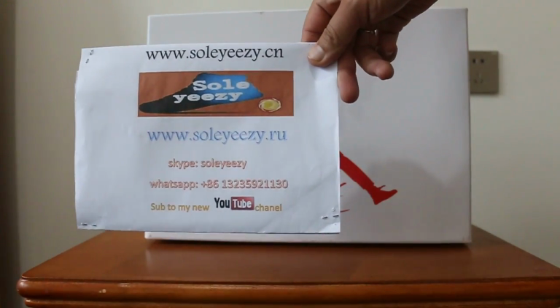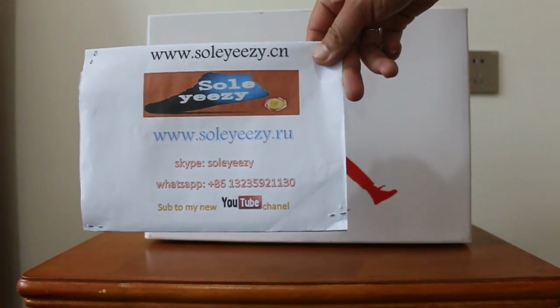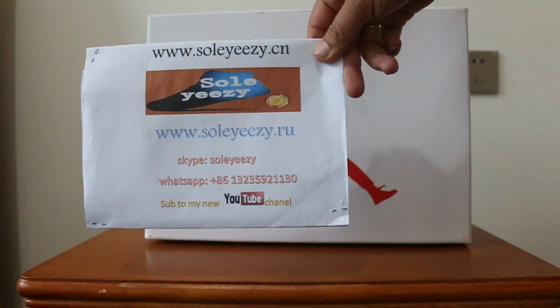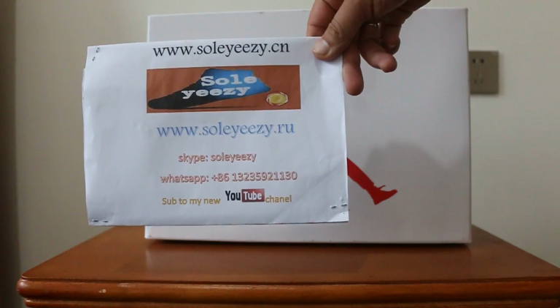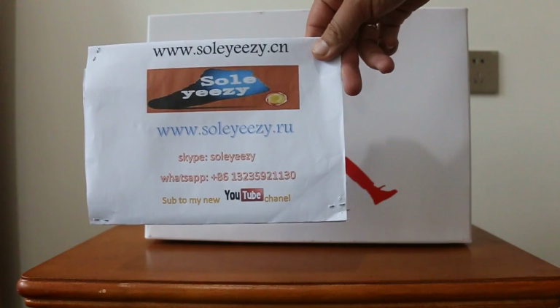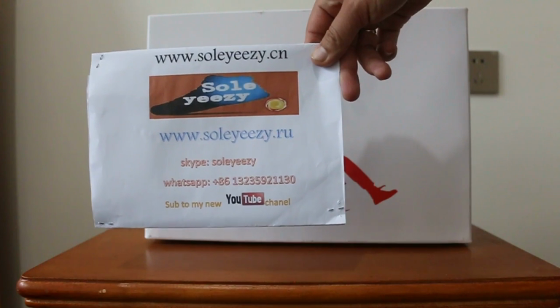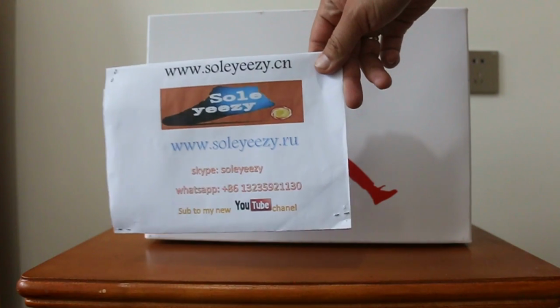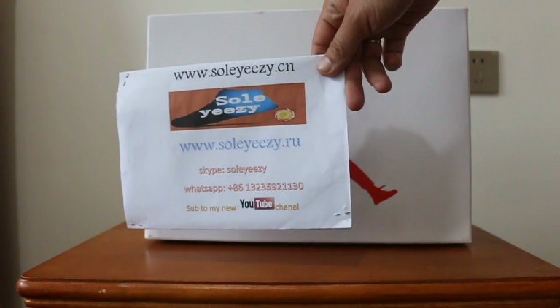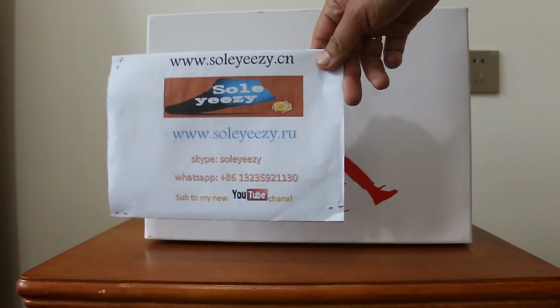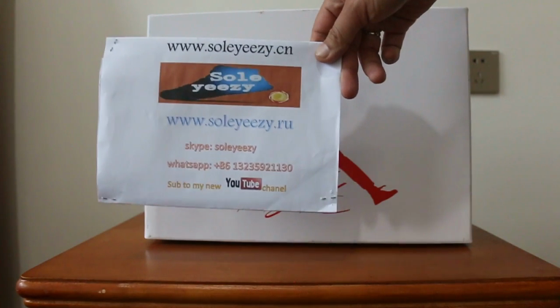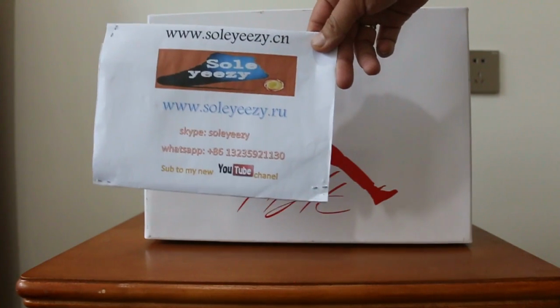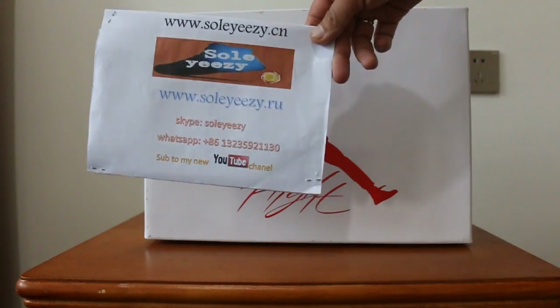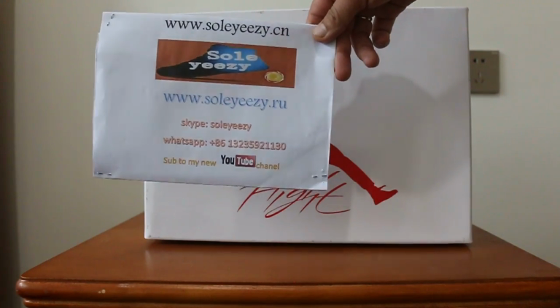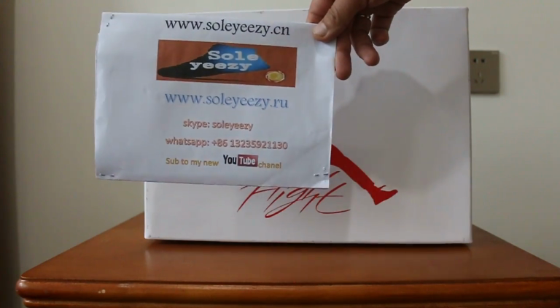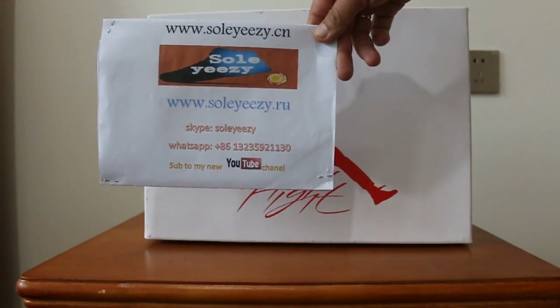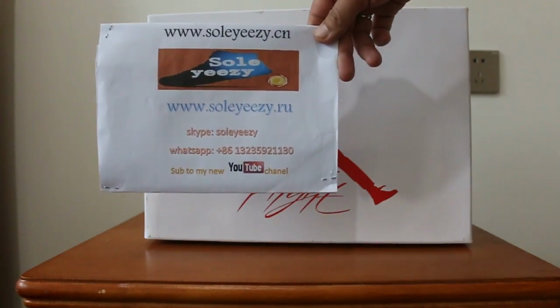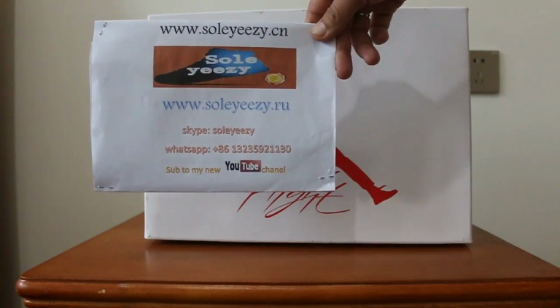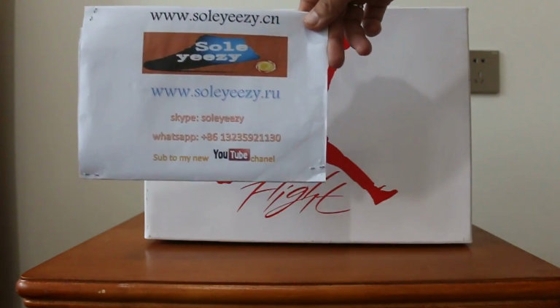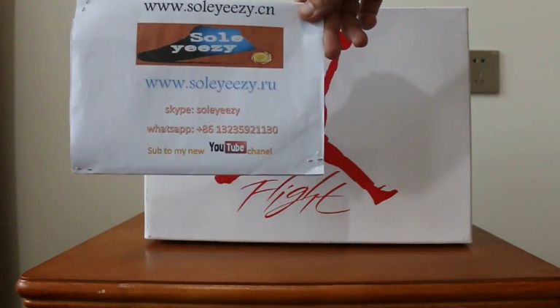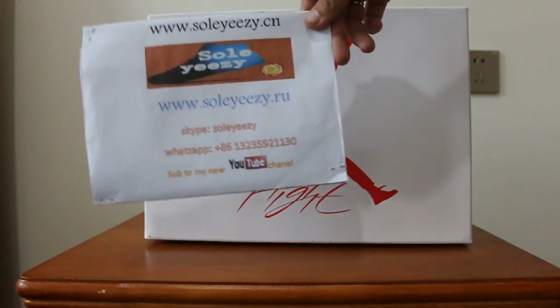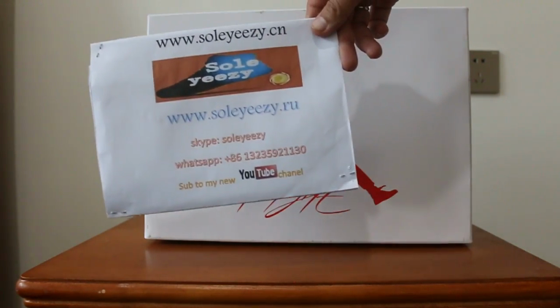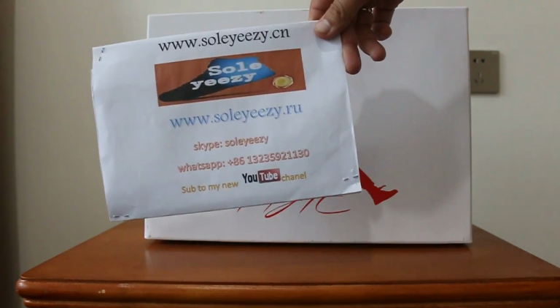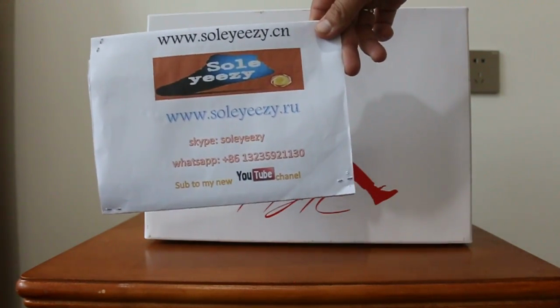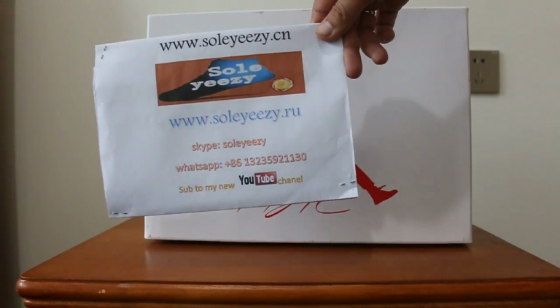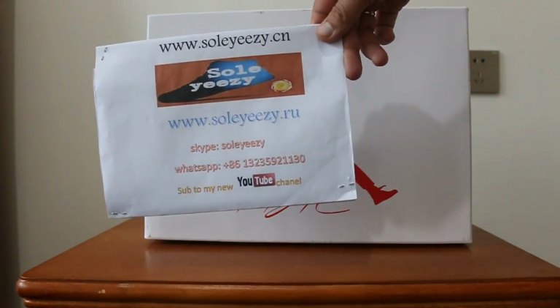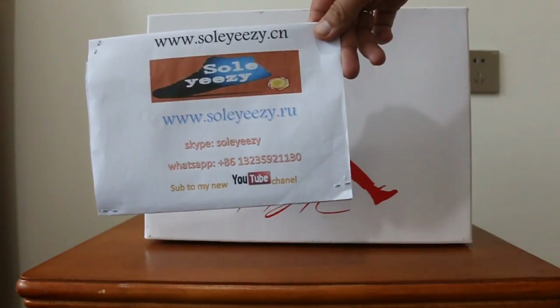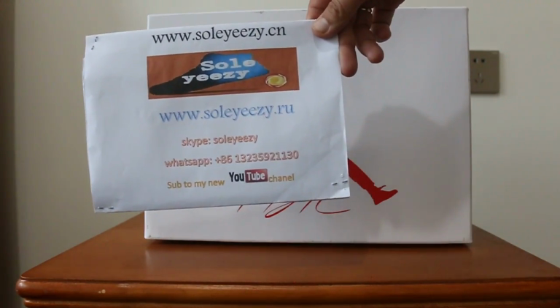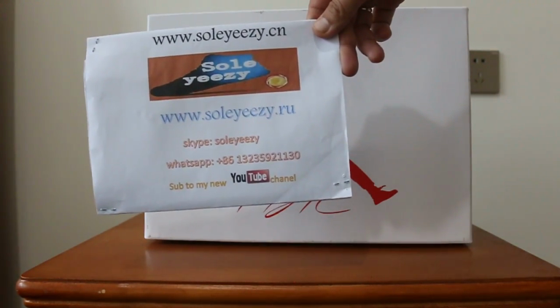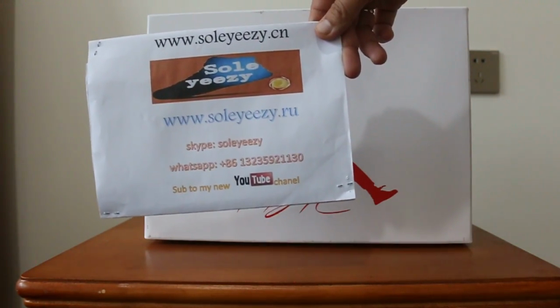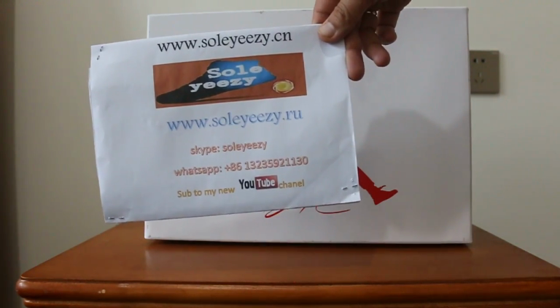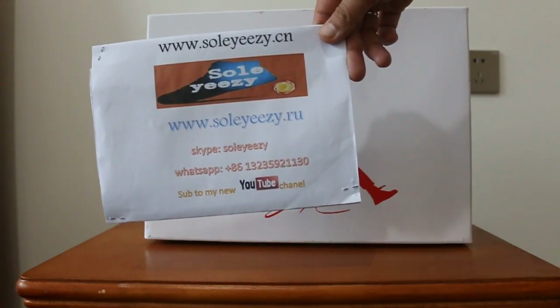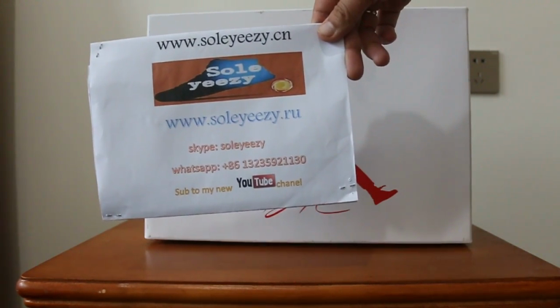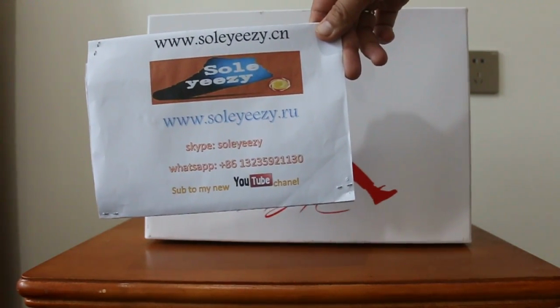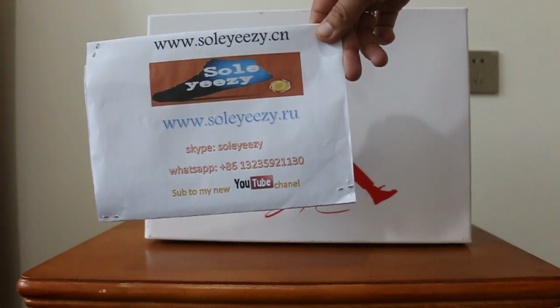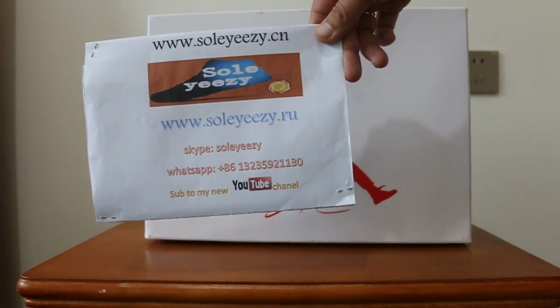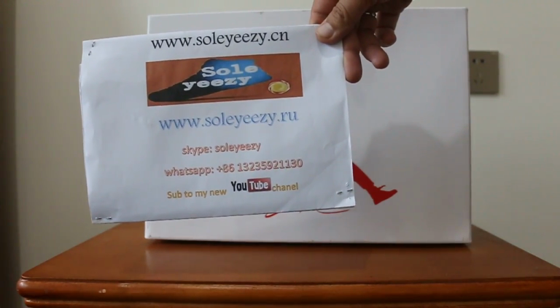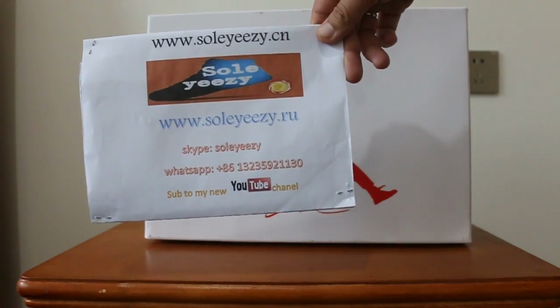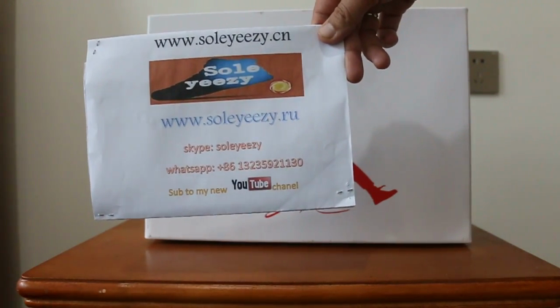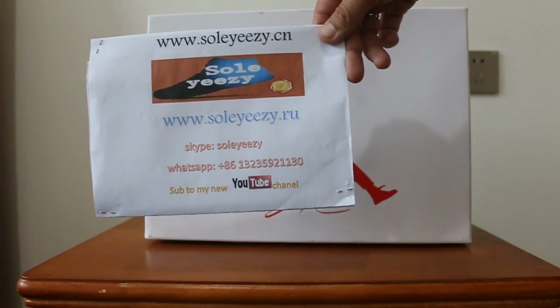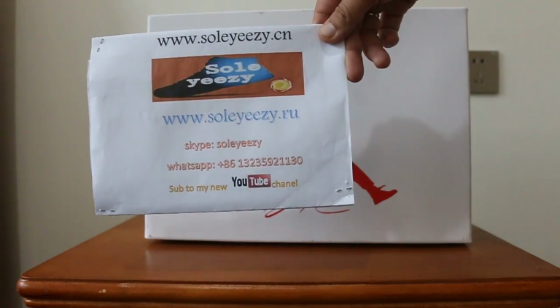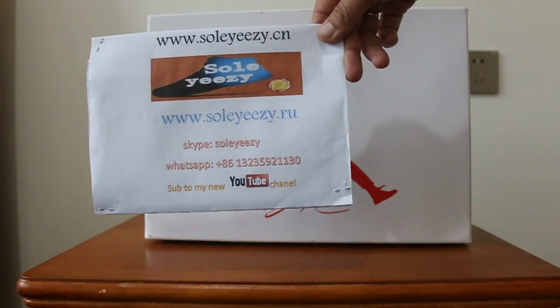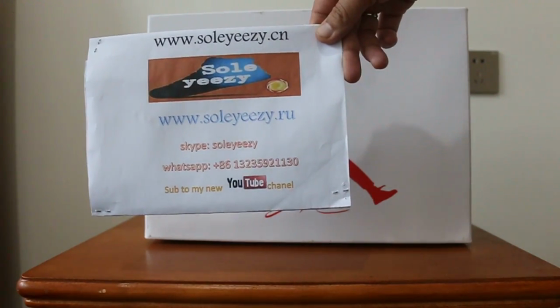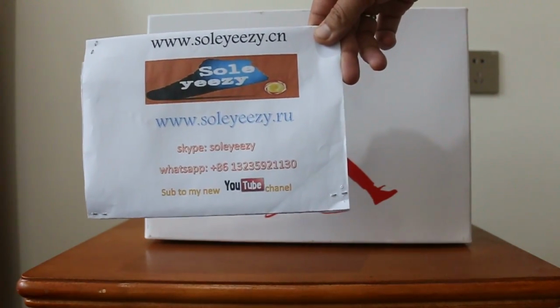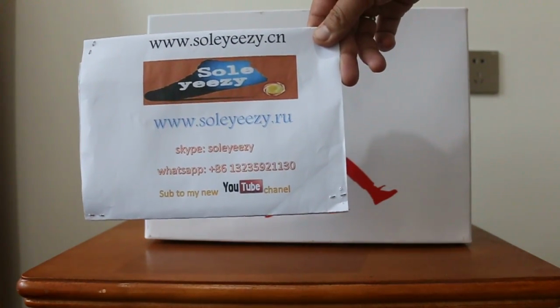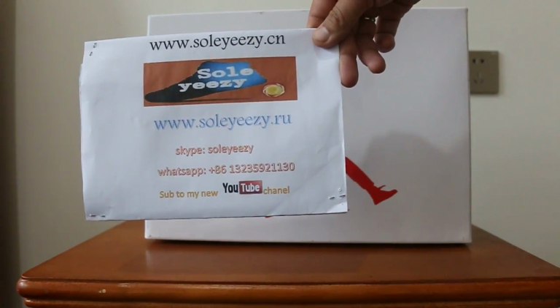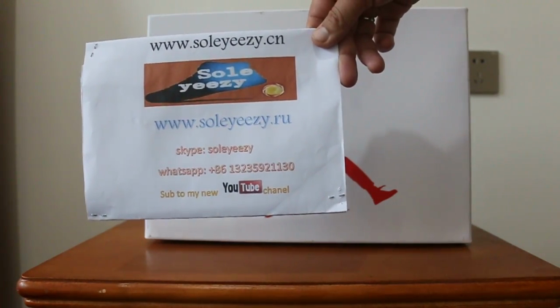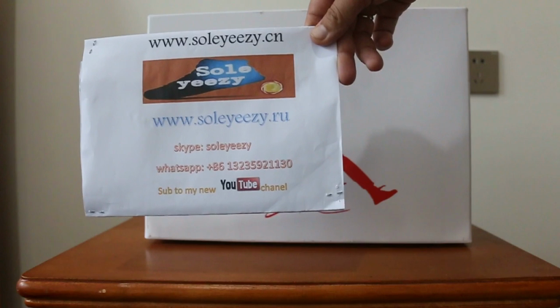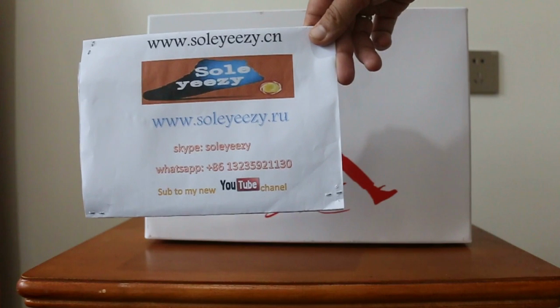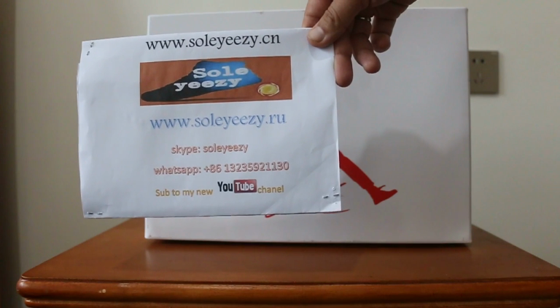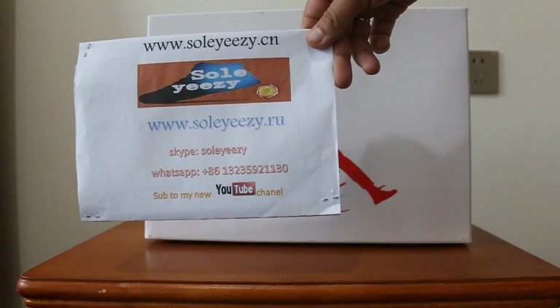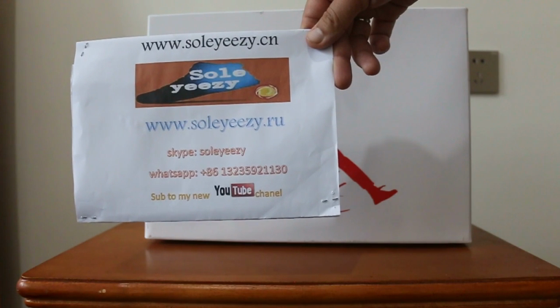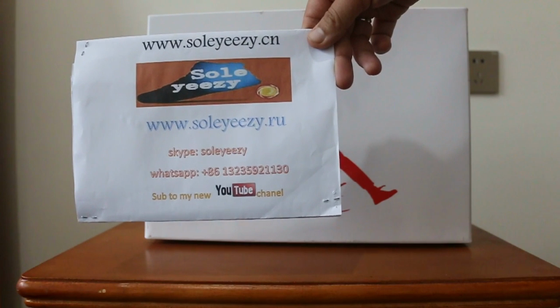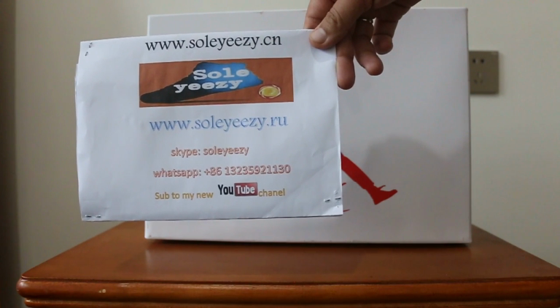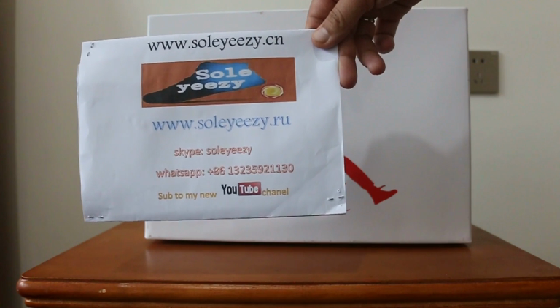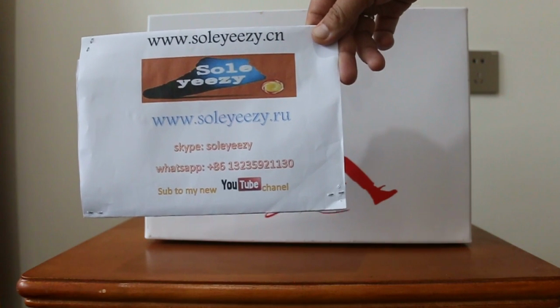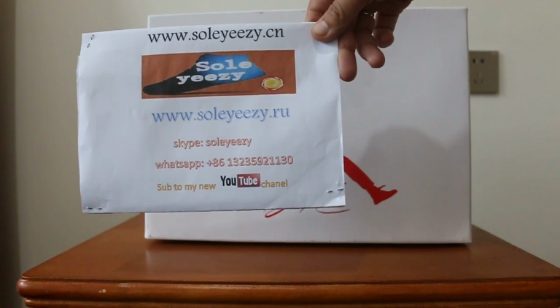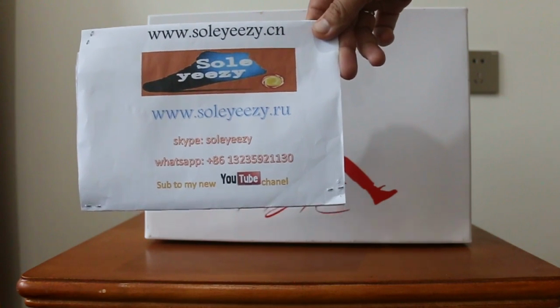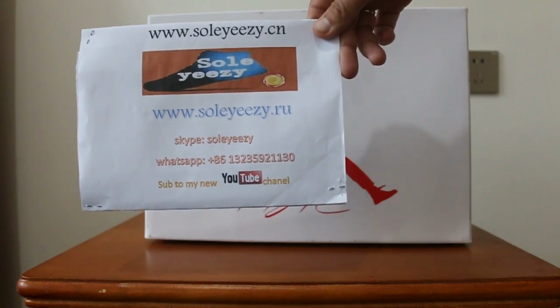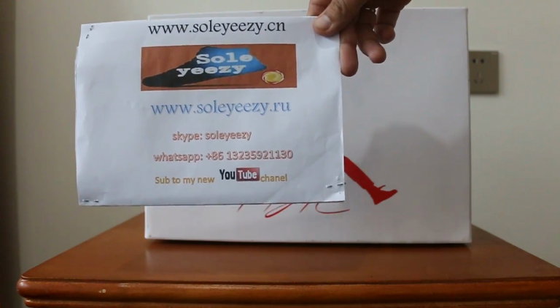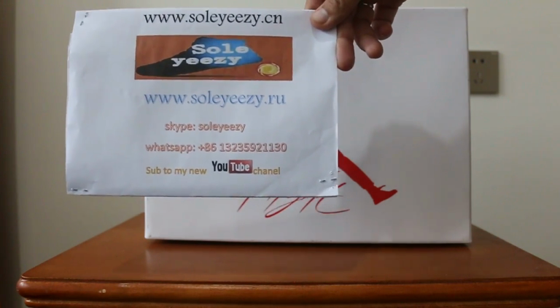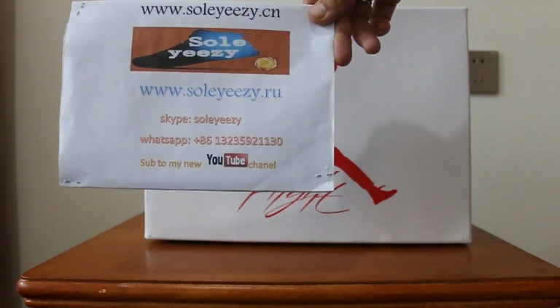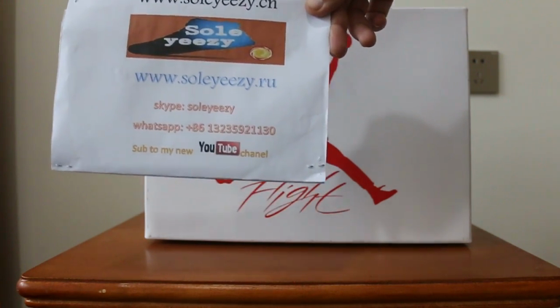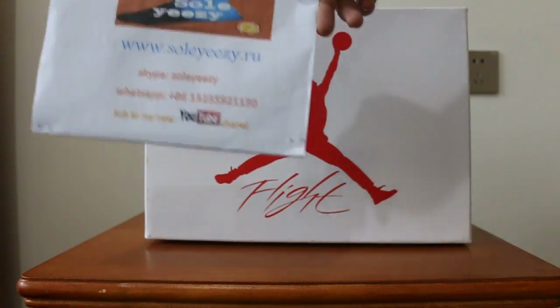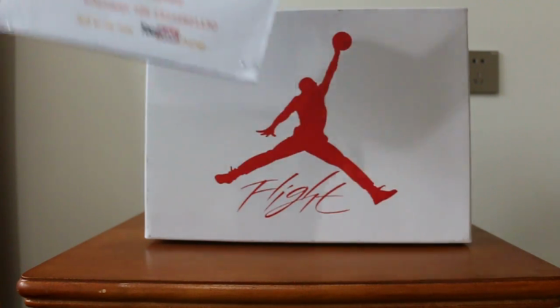But first, I hope you can still remember our website and the information so that you can contact us.